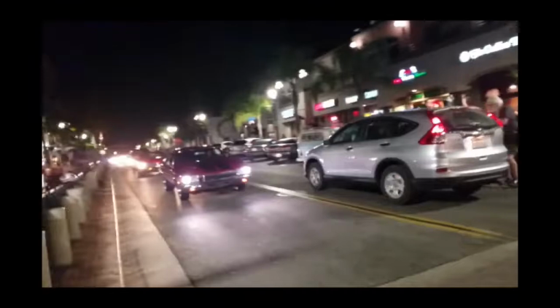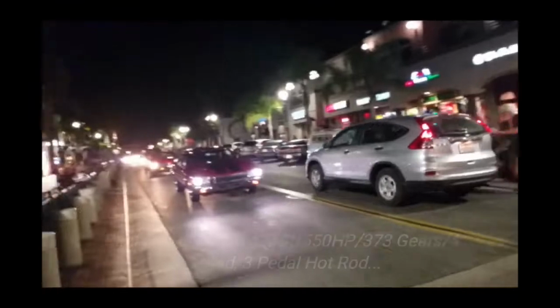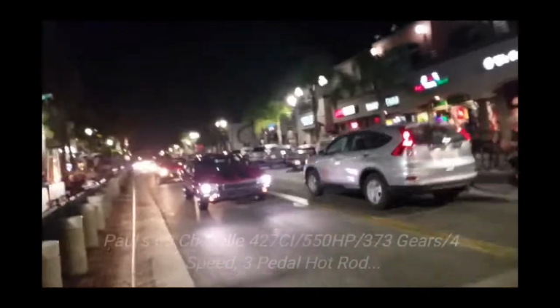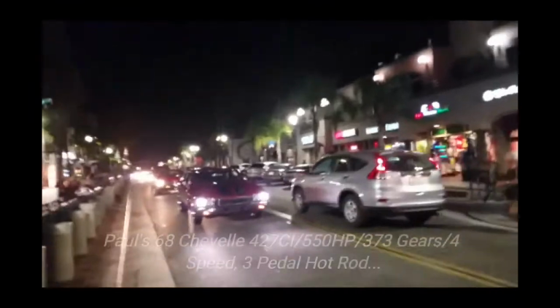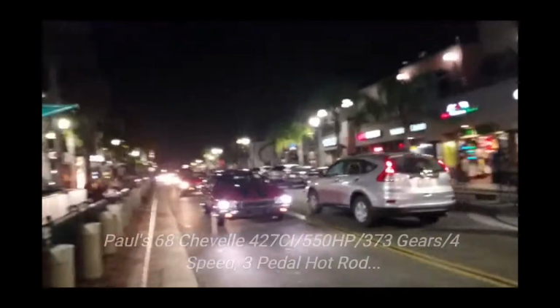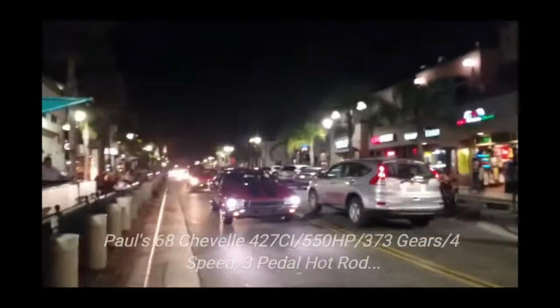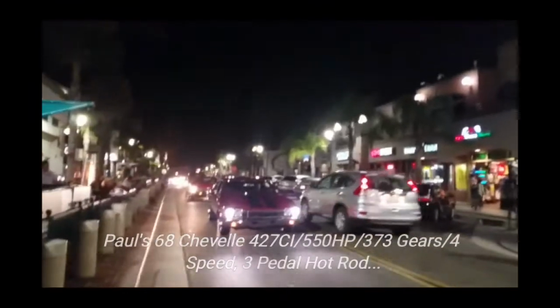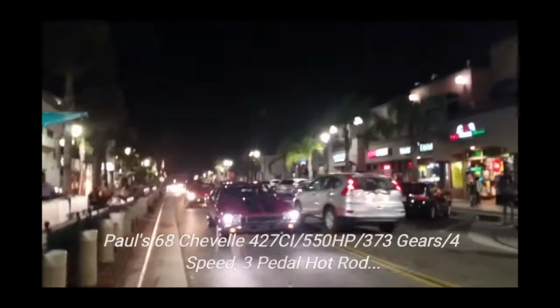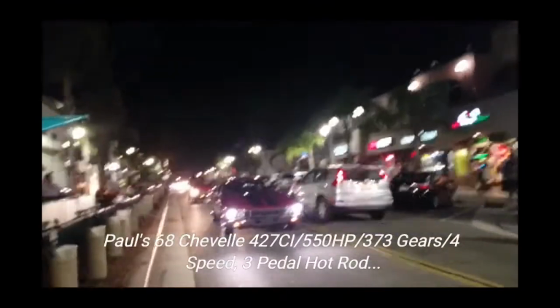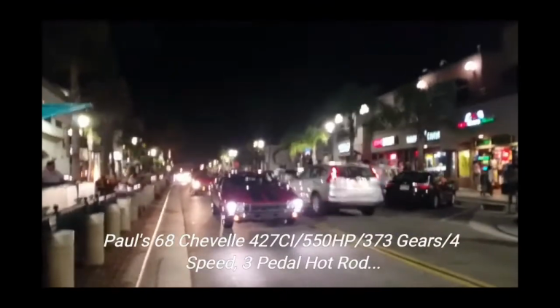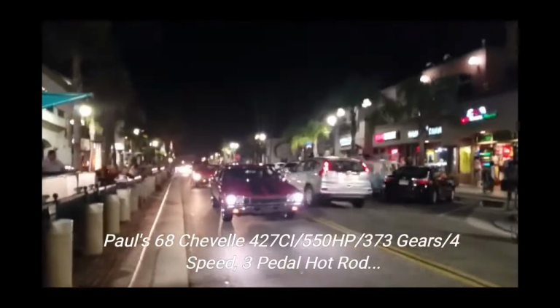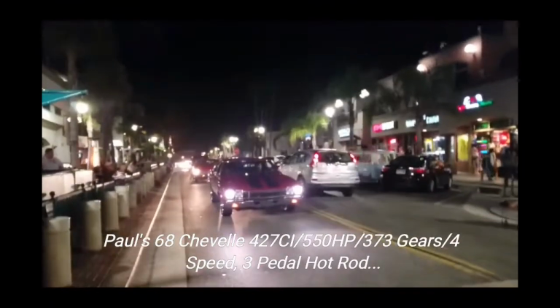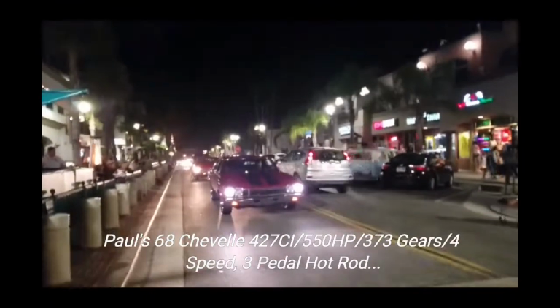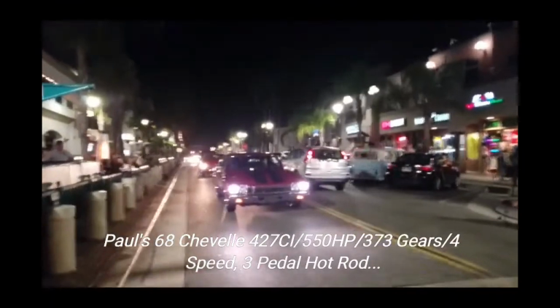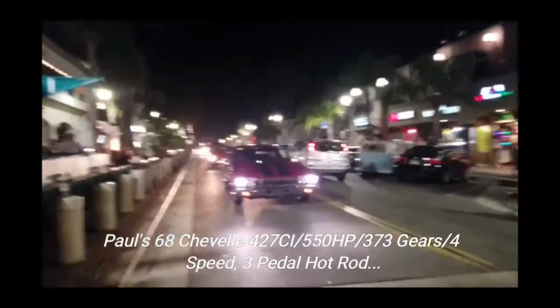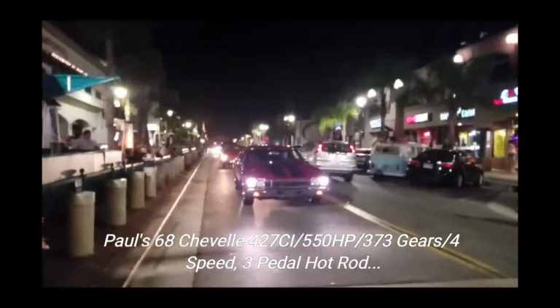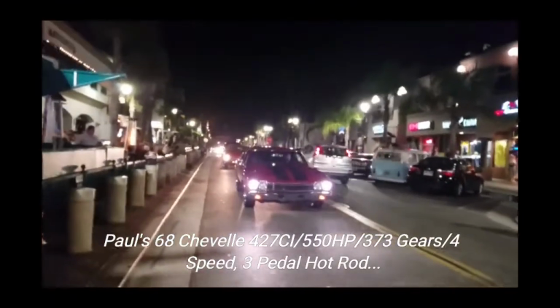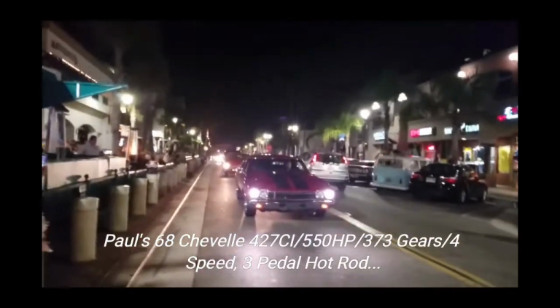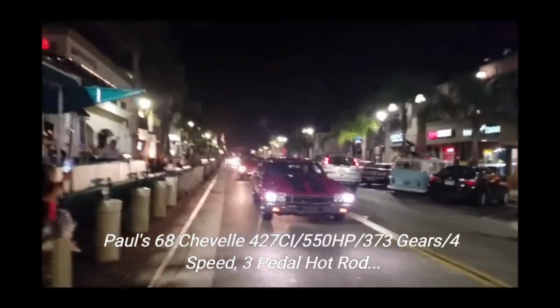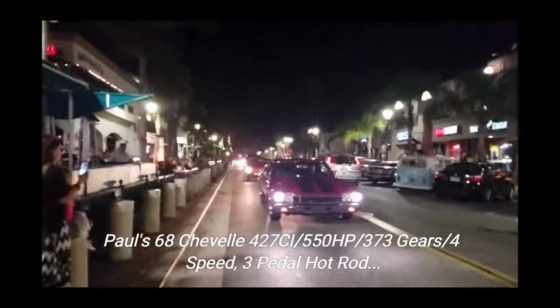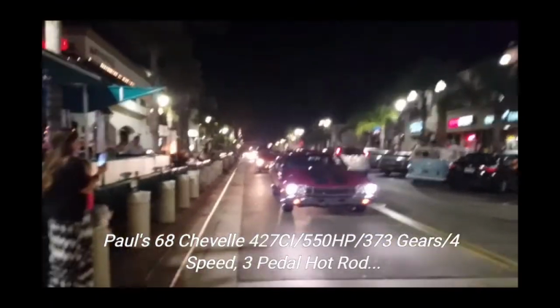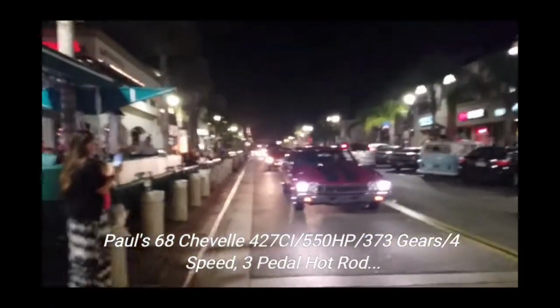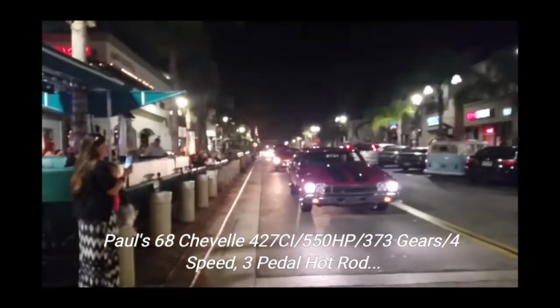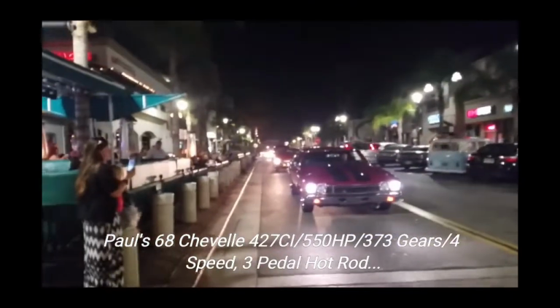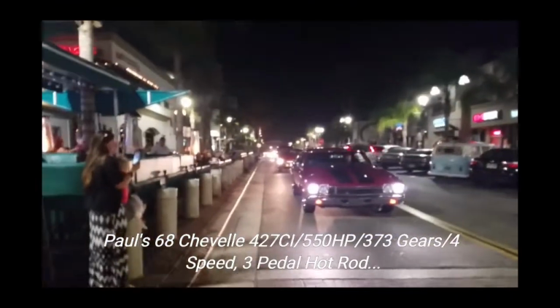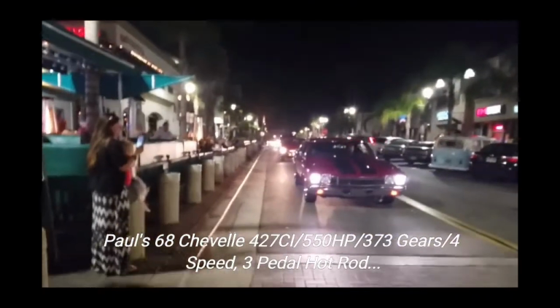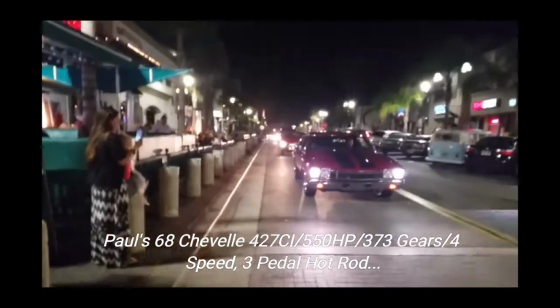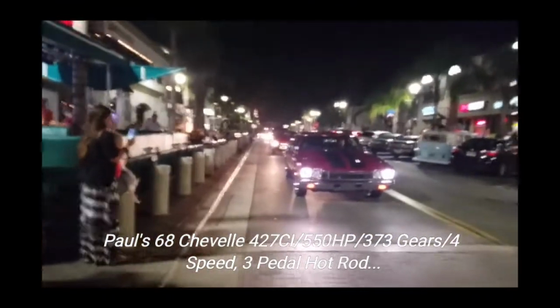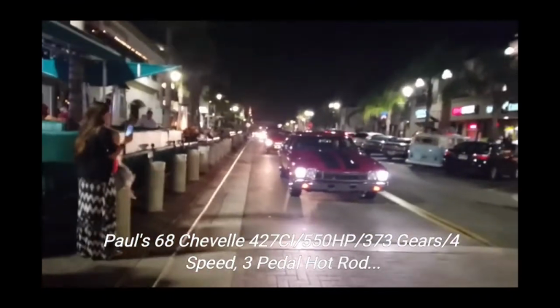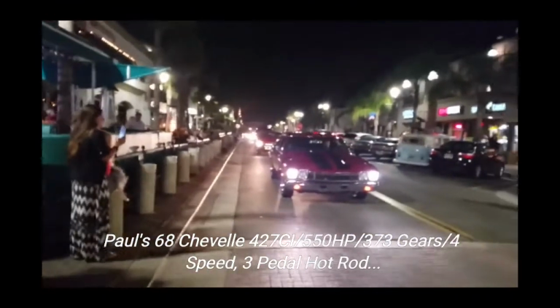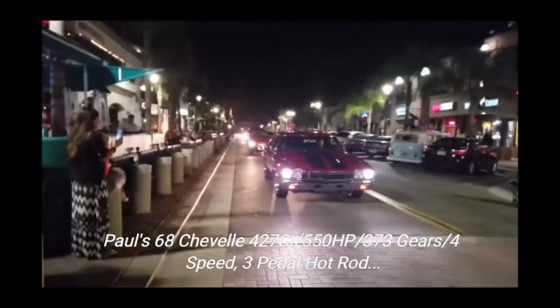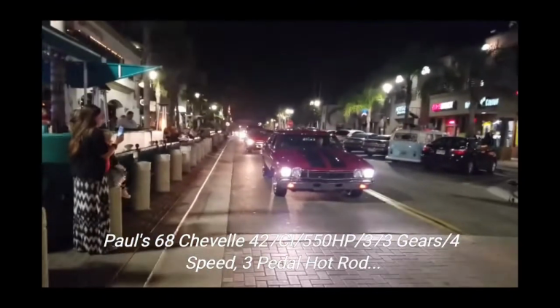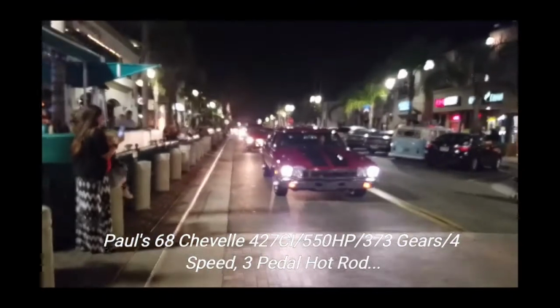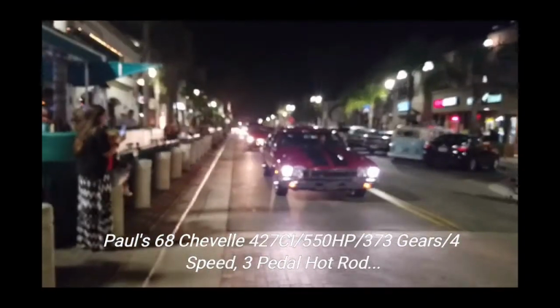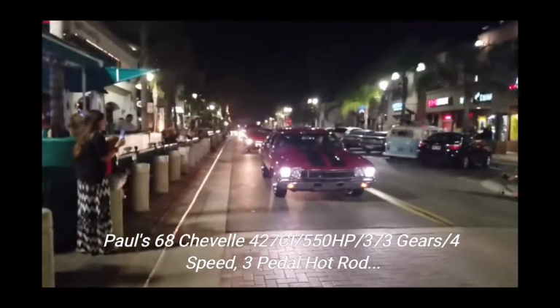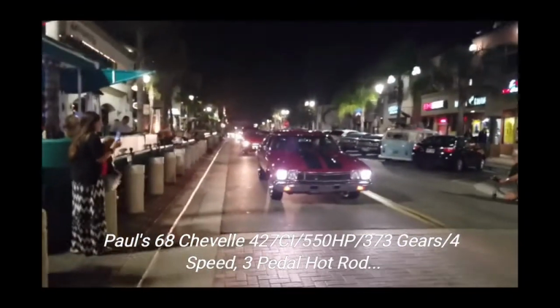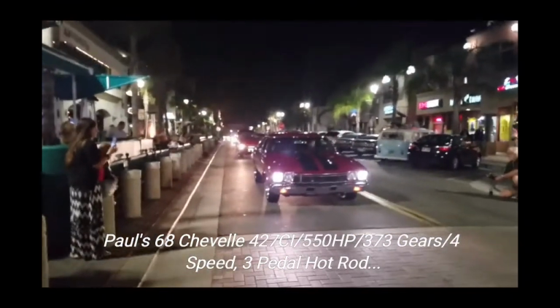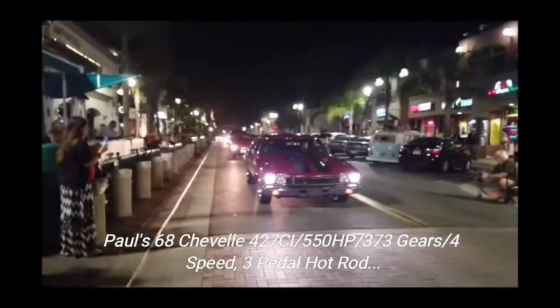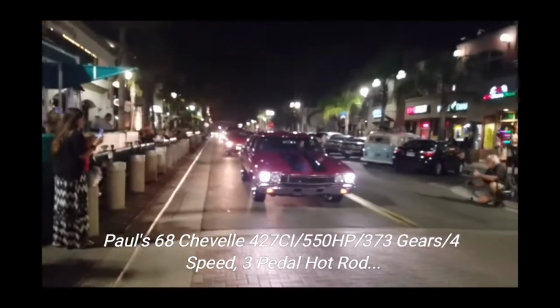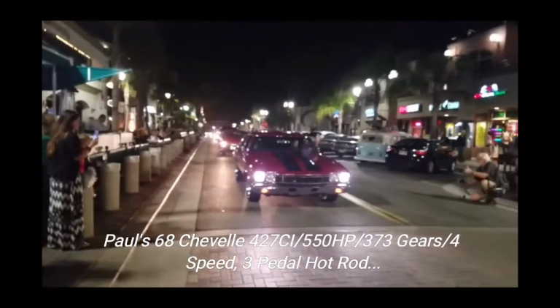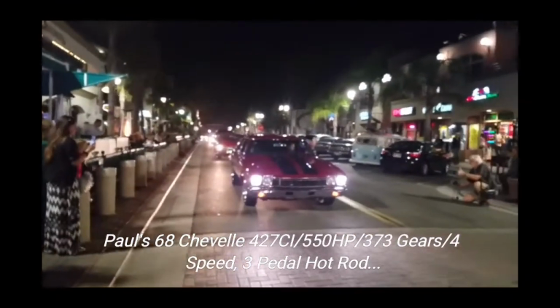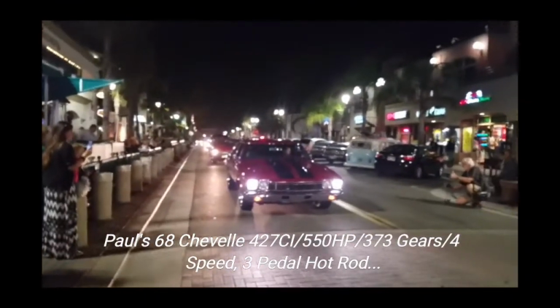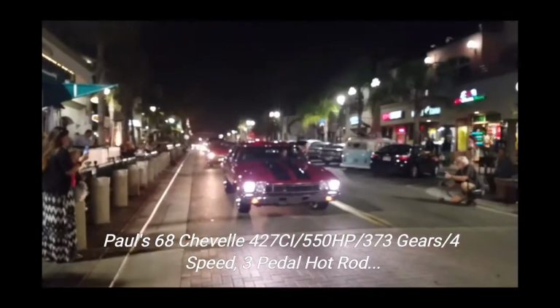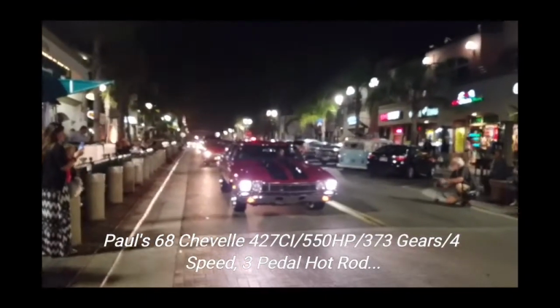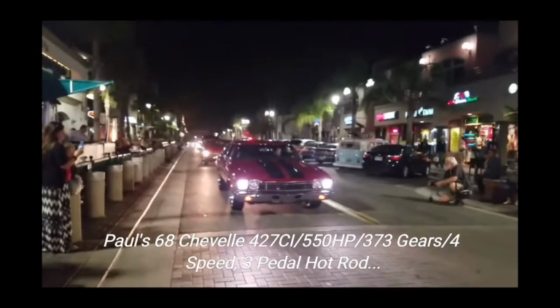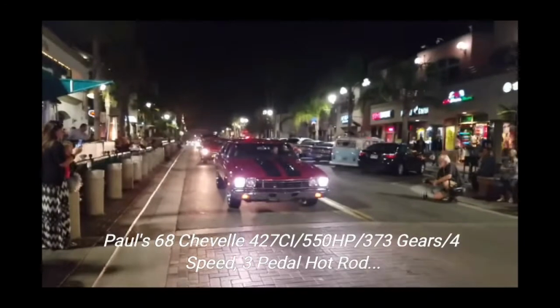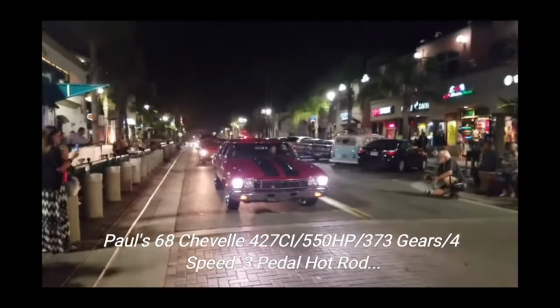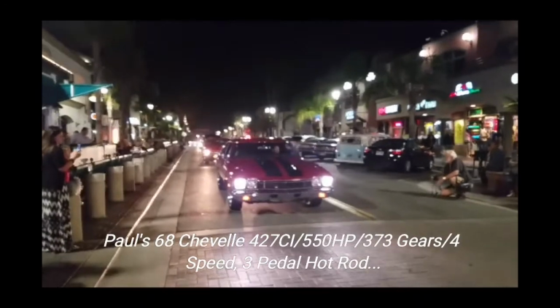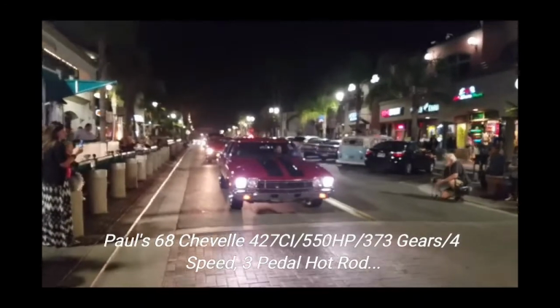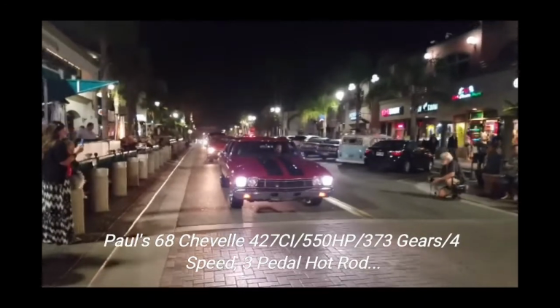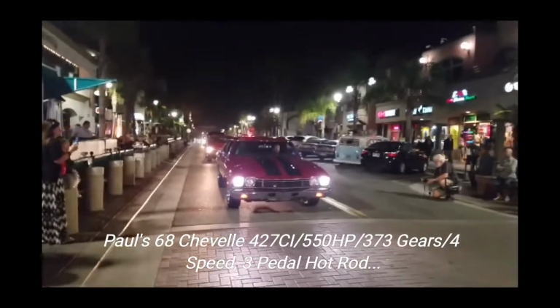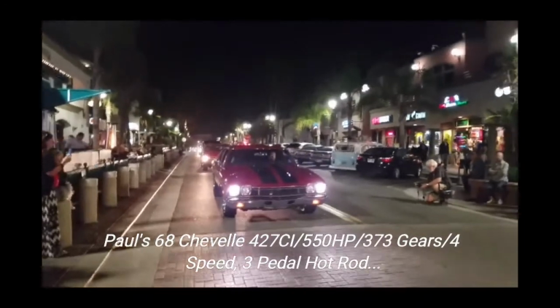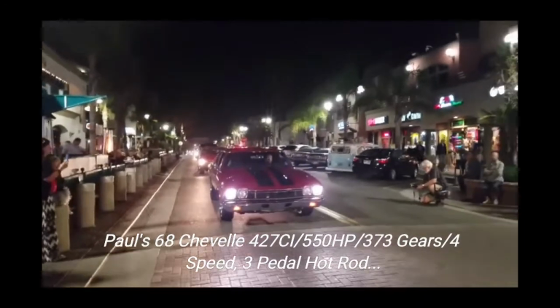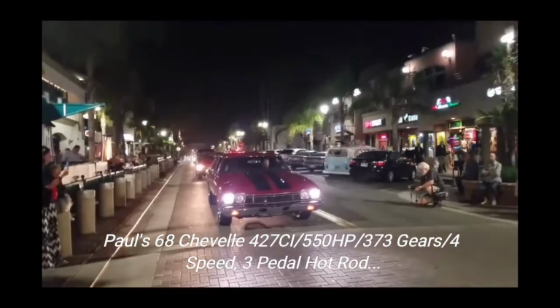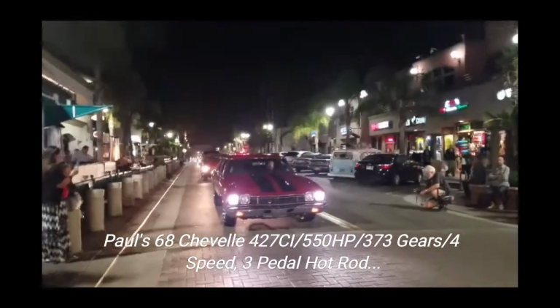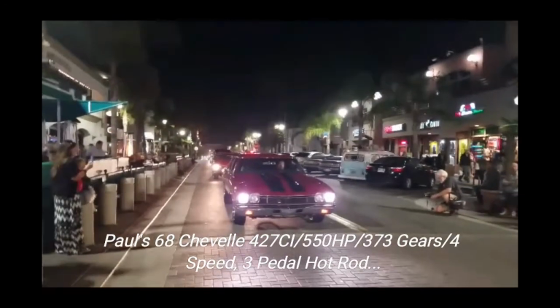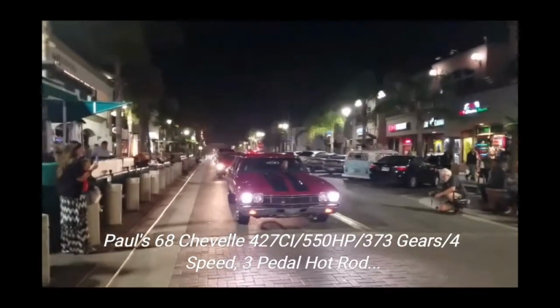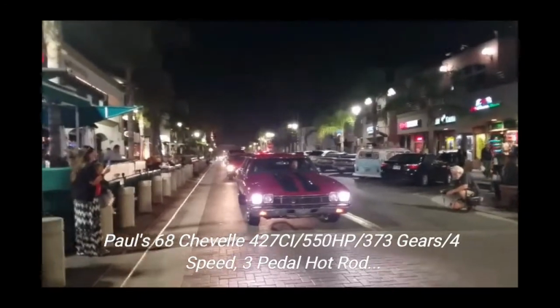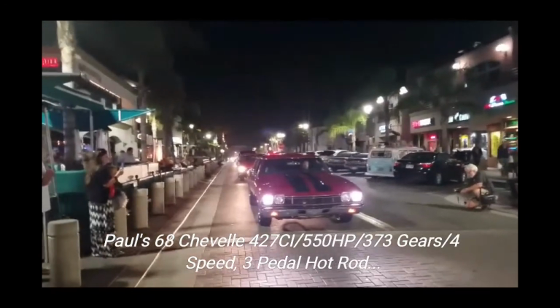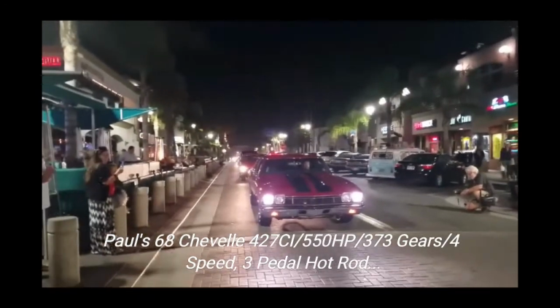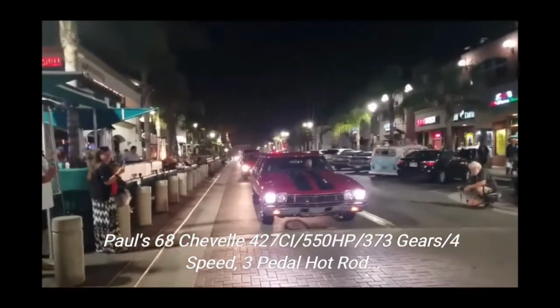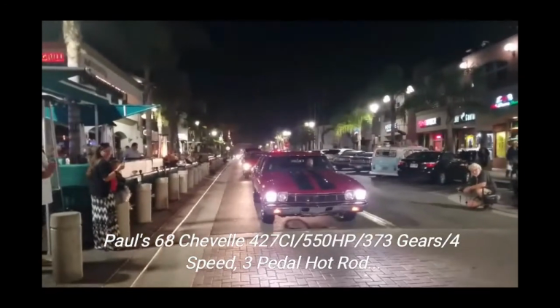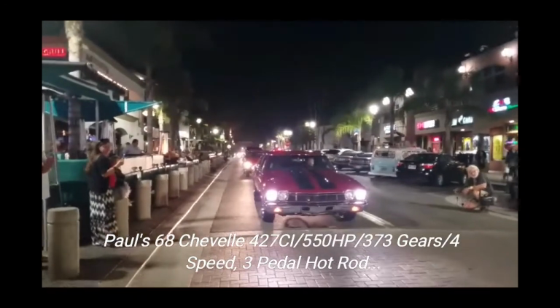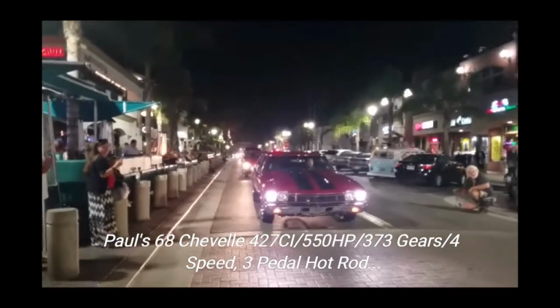First time in the house. First time. It hasn't been on the road. You'll see on the back, got a temporary plate on it — a 68 Chevelle.